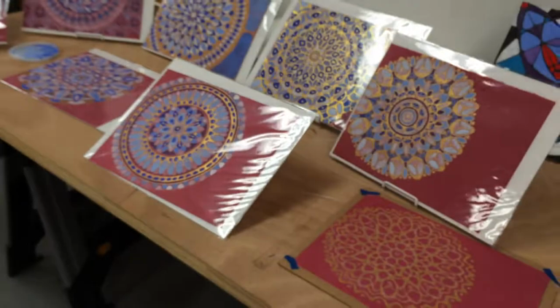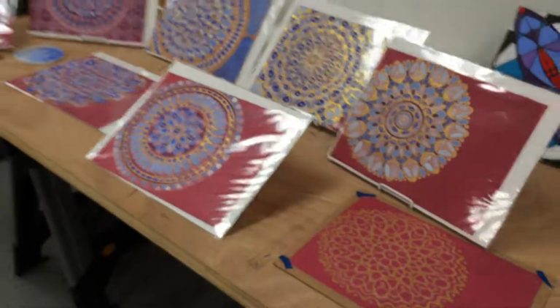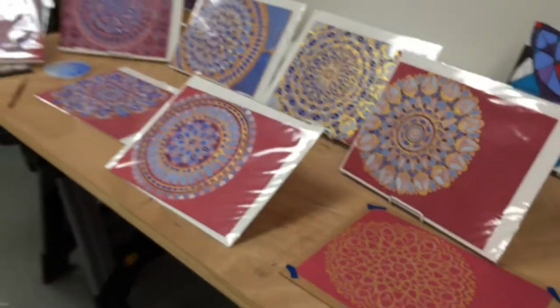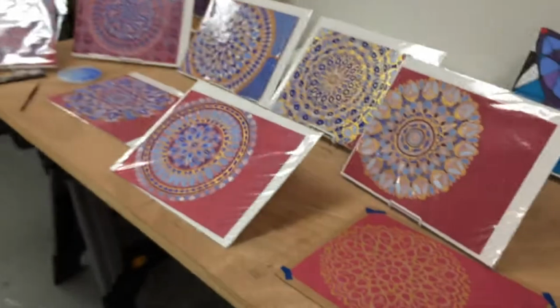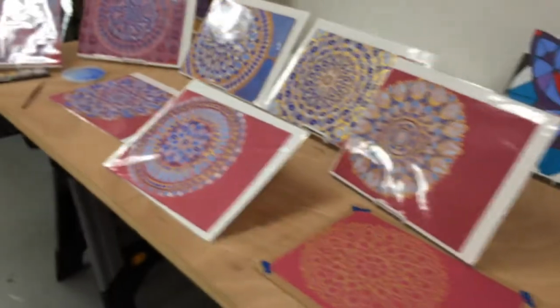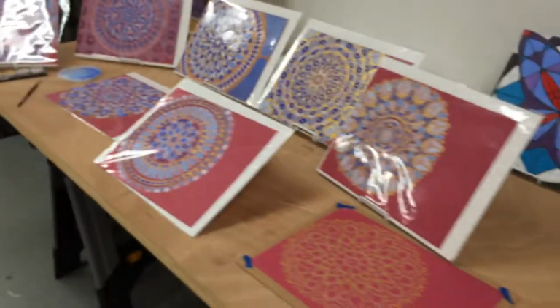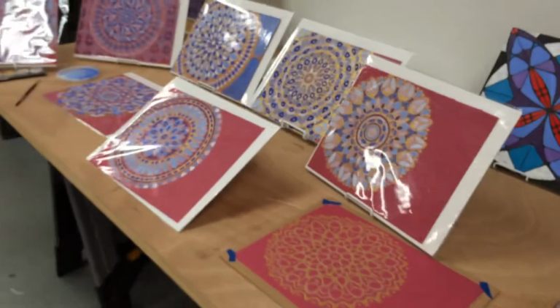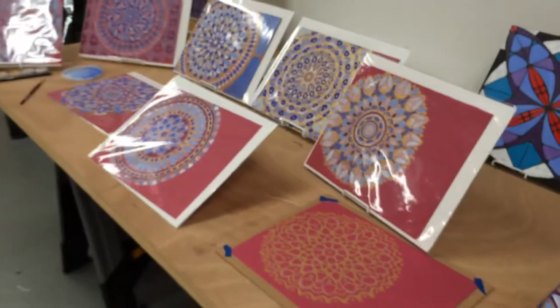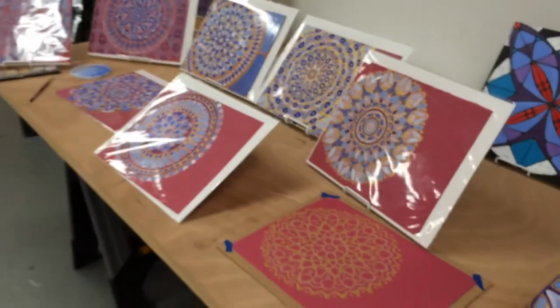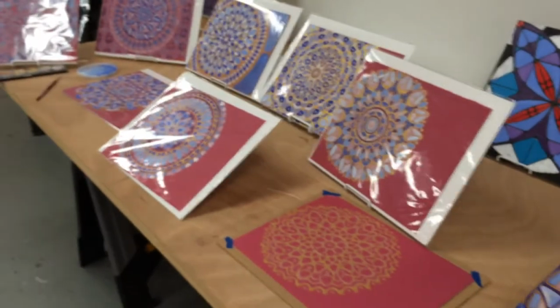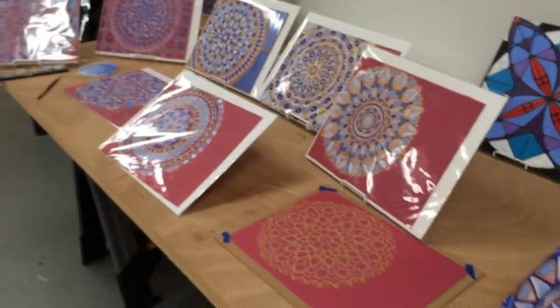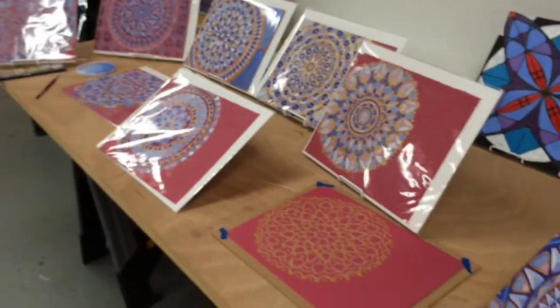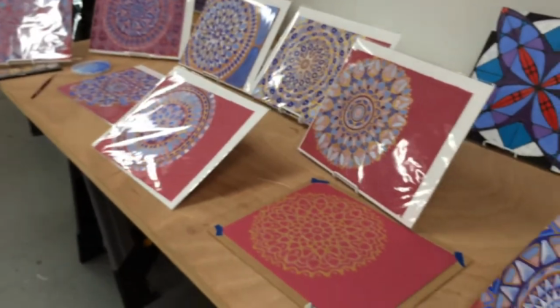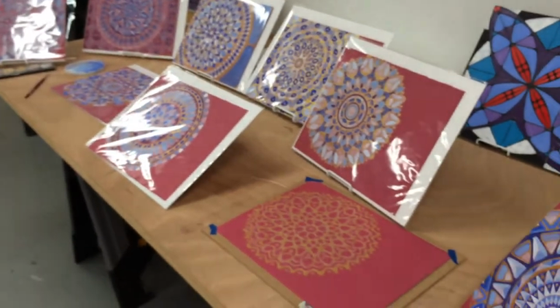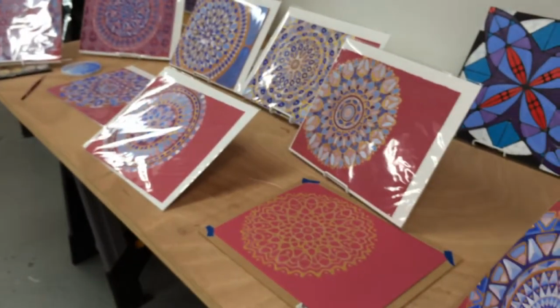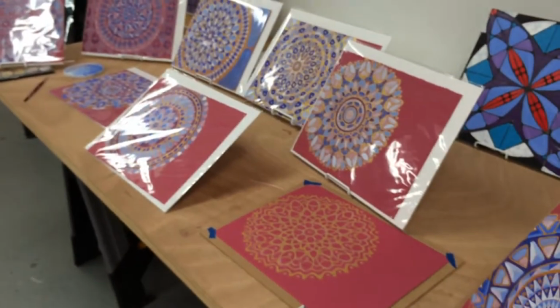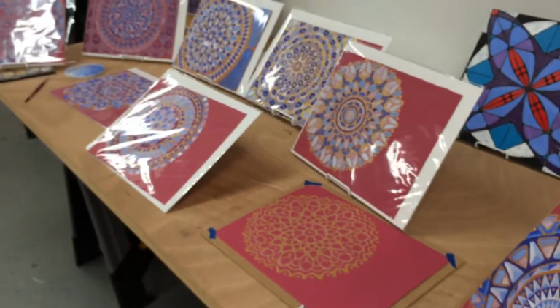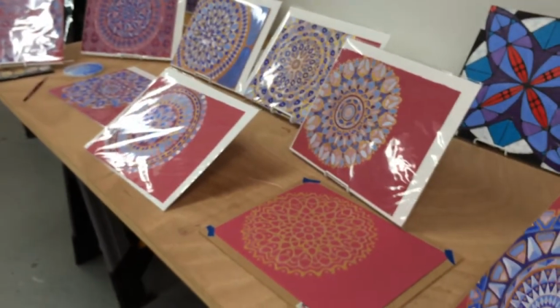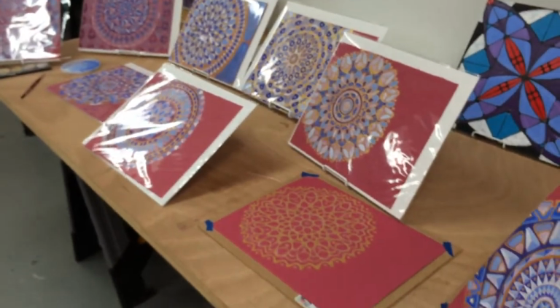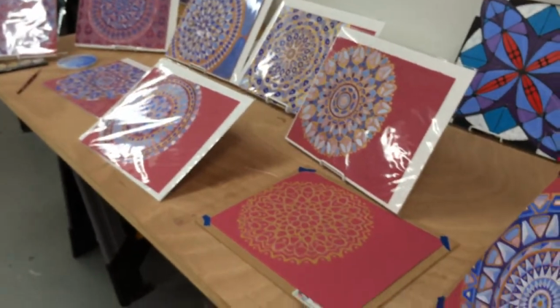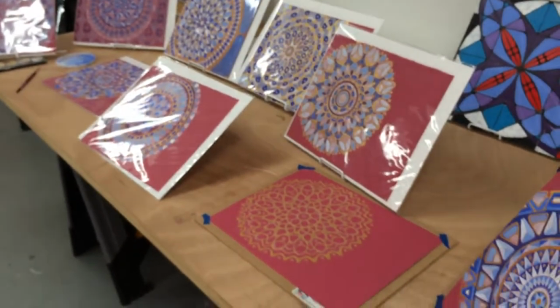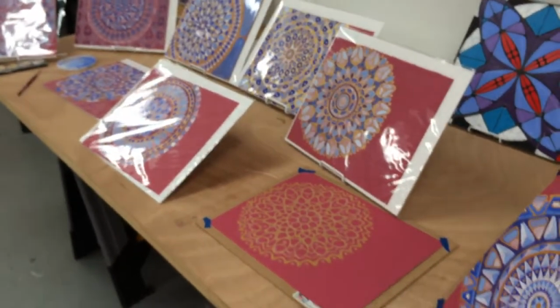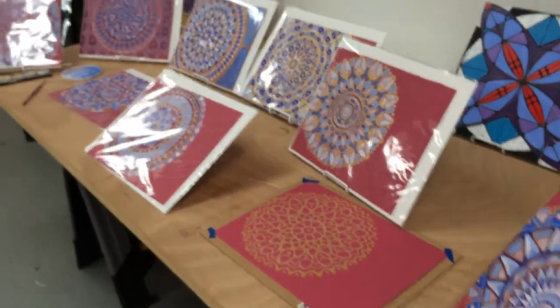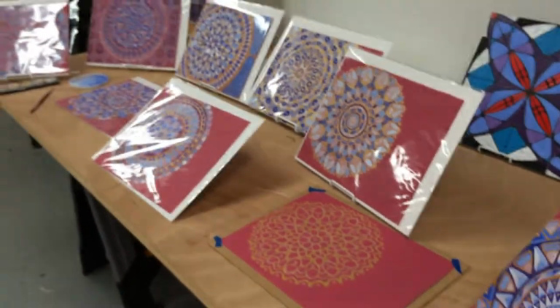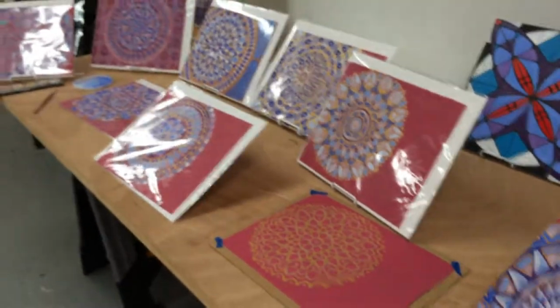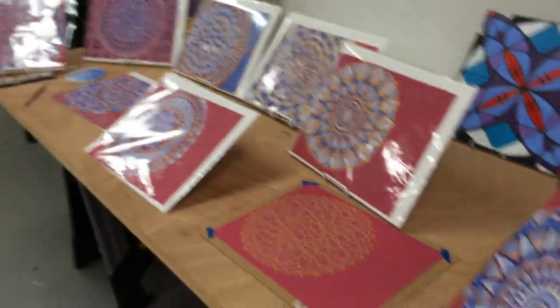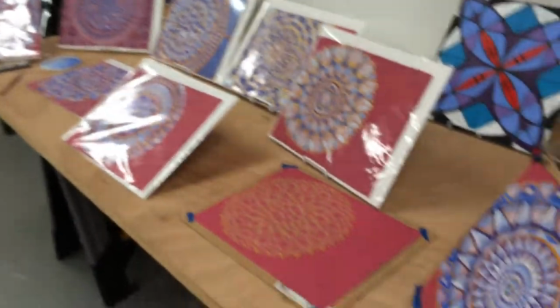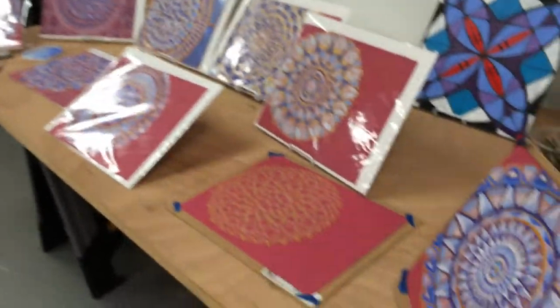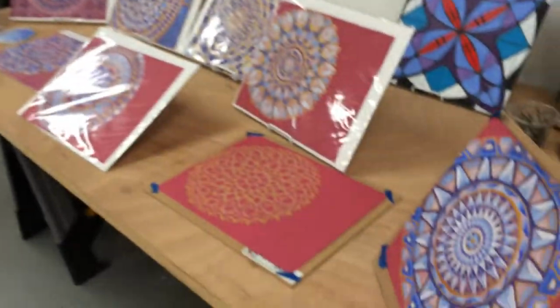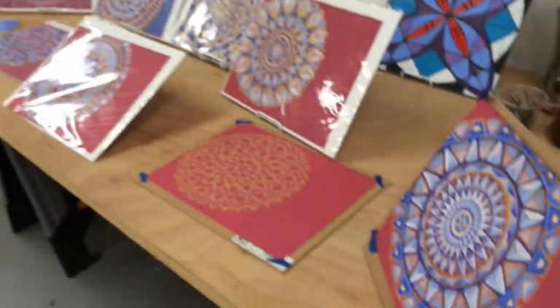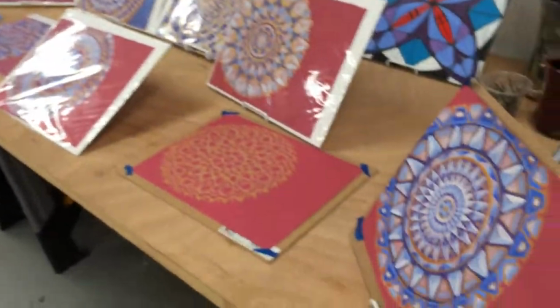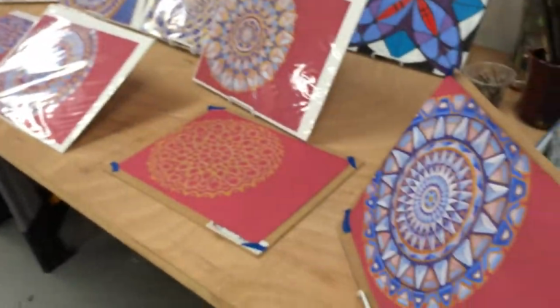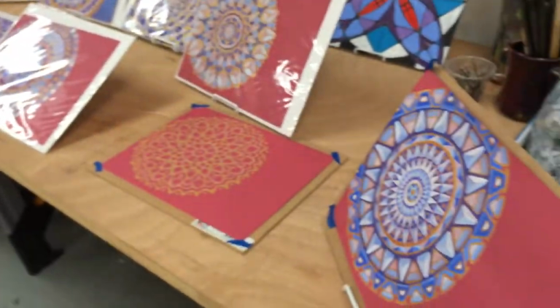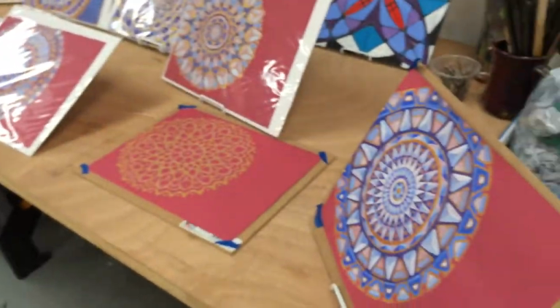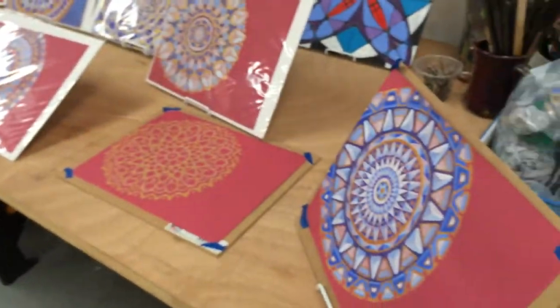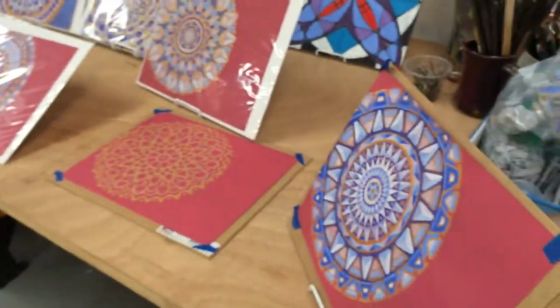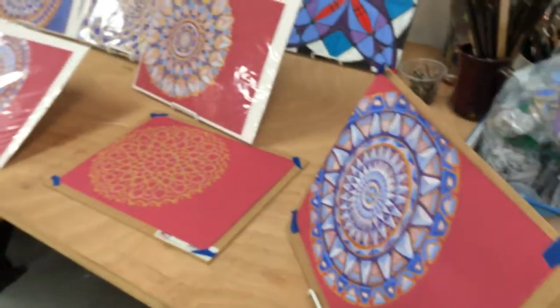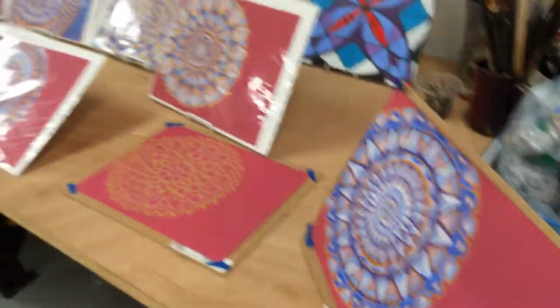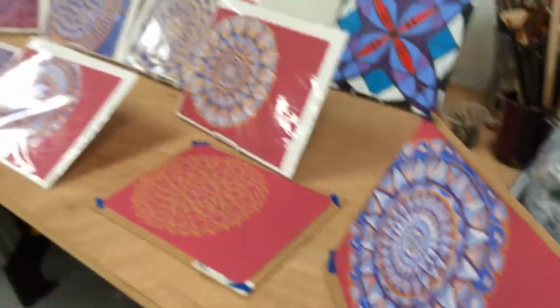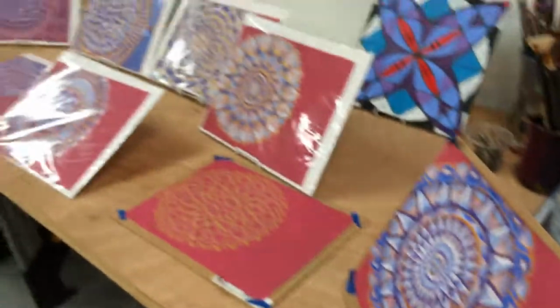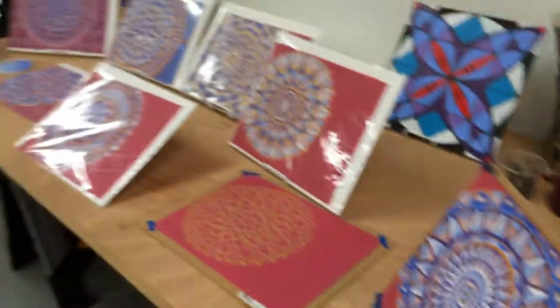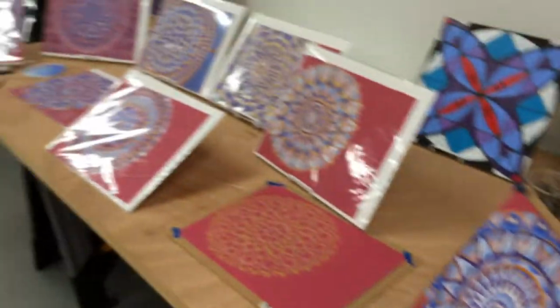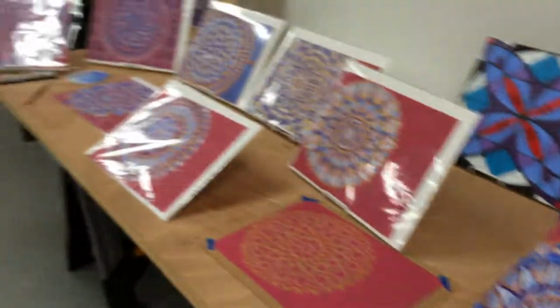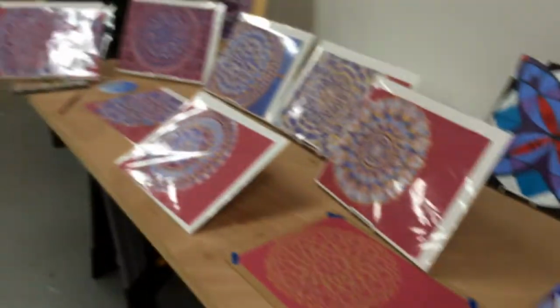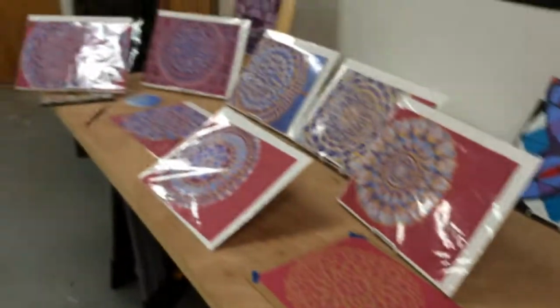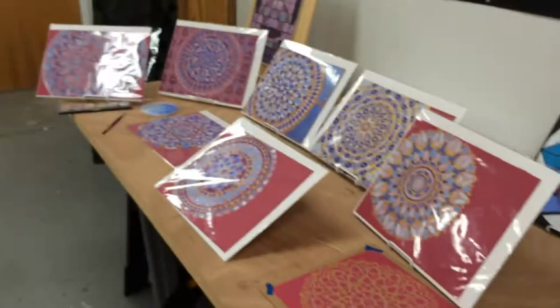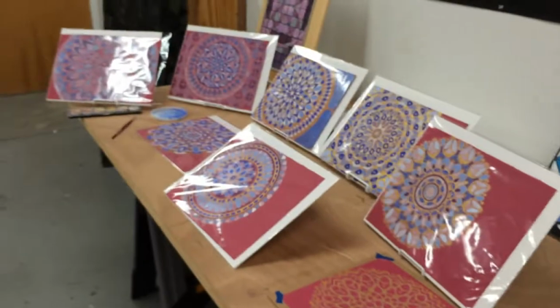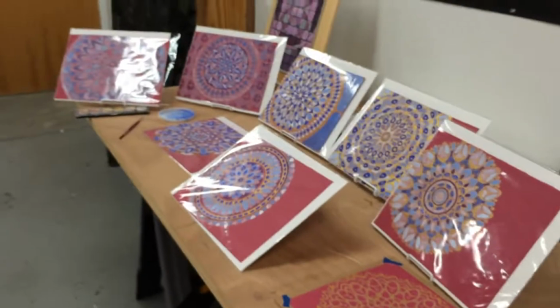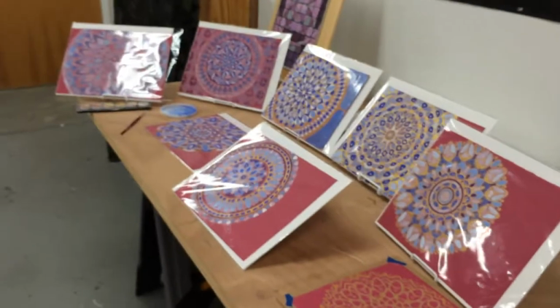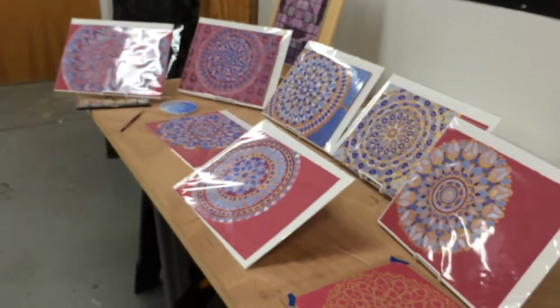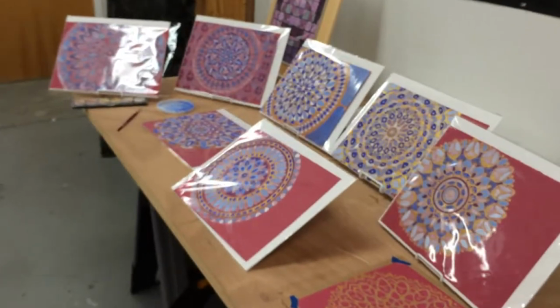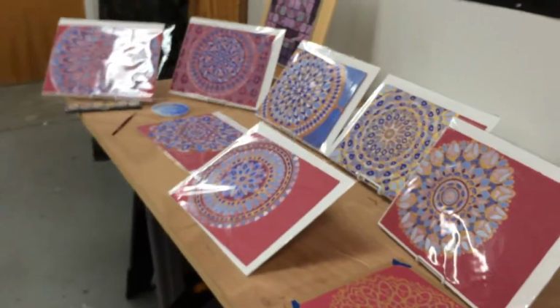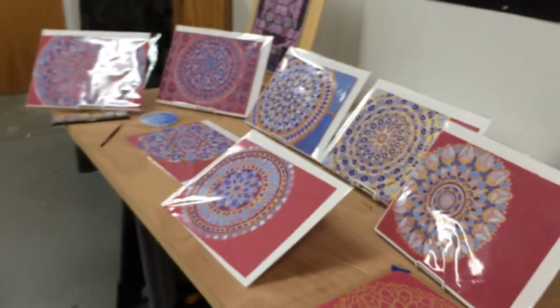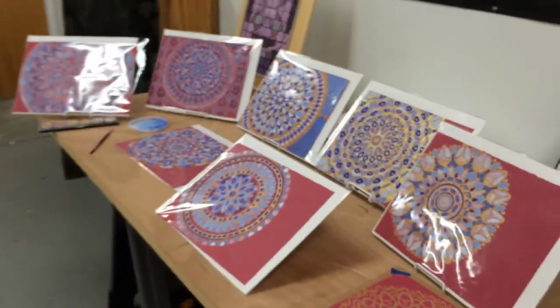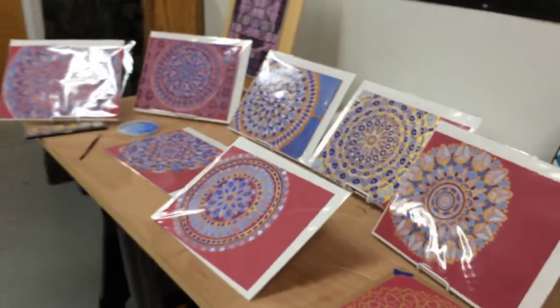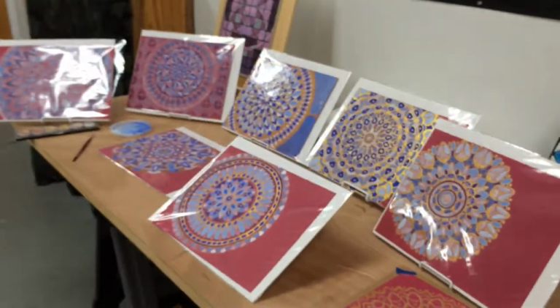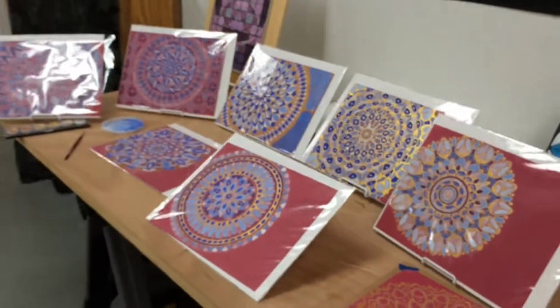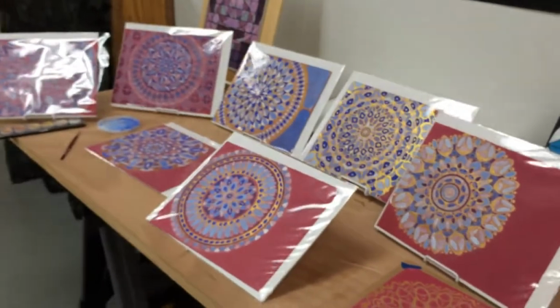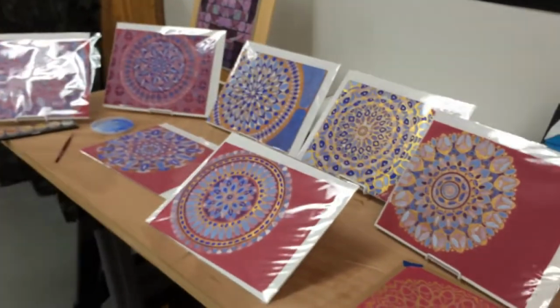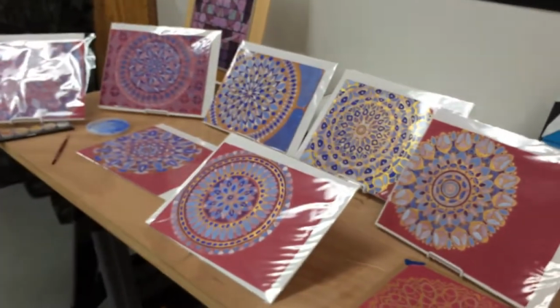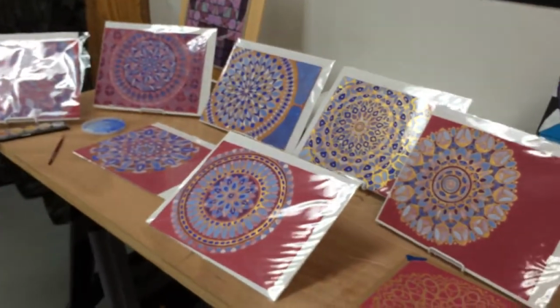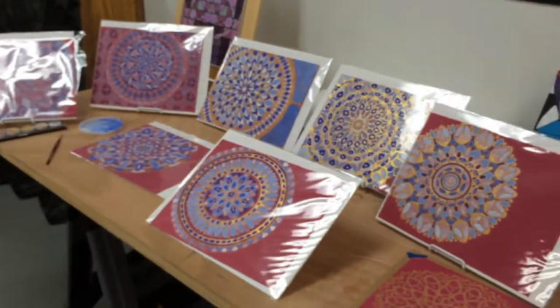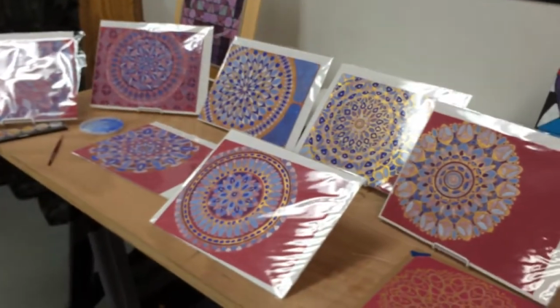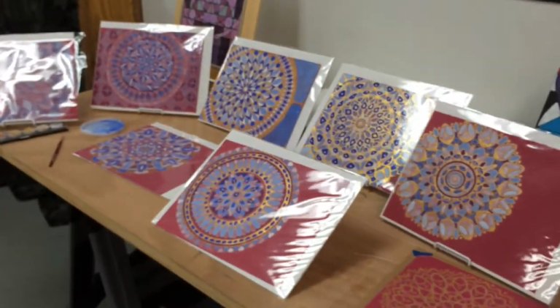So there you go — the illumination pieces. They are all available for purchase, and I was contemplating in the new year perhaps exhibiting them somewhere, so we'll see what happens. Enjoy your day.